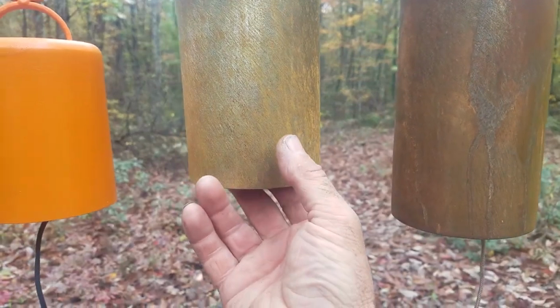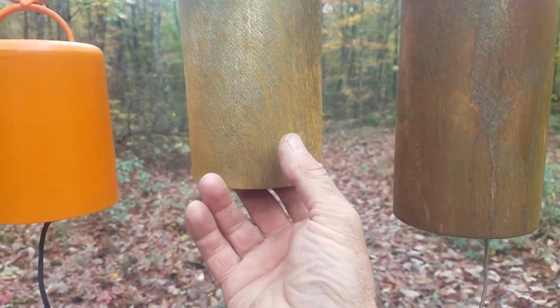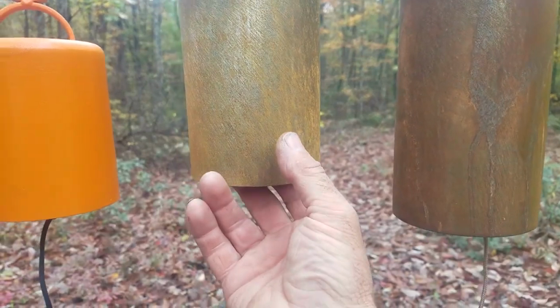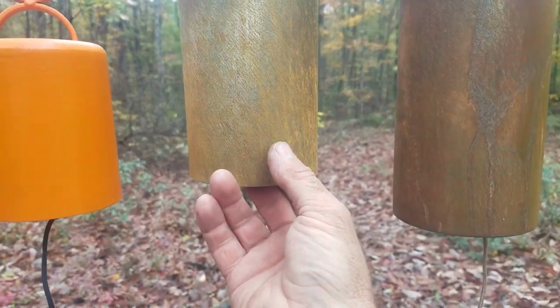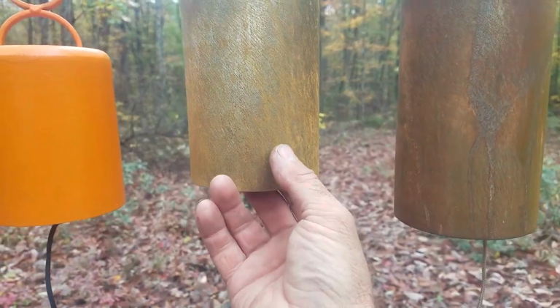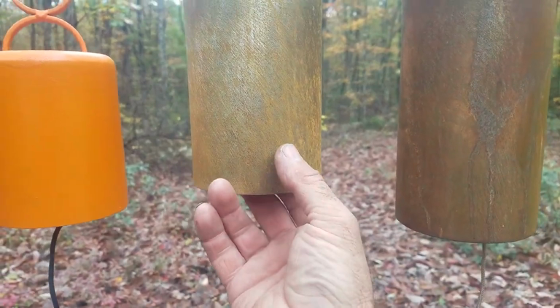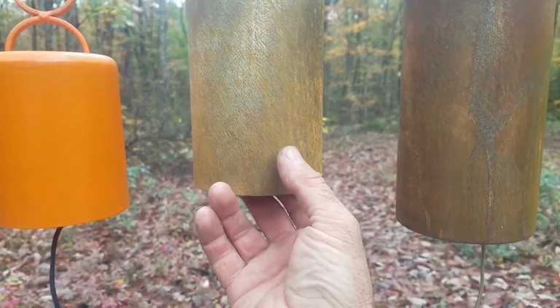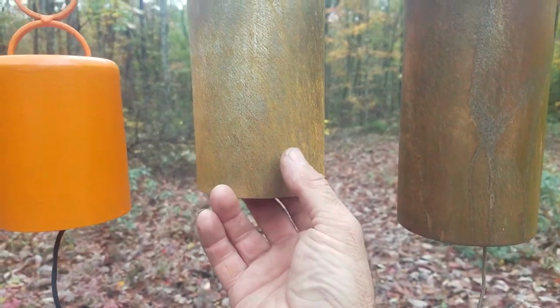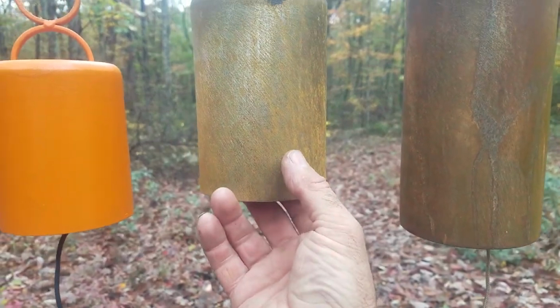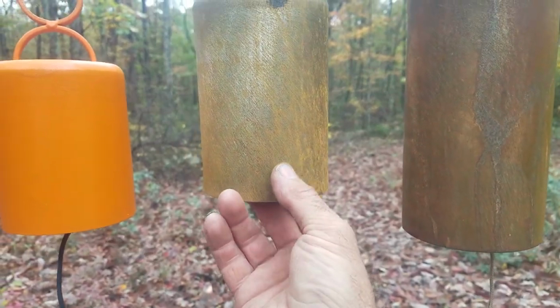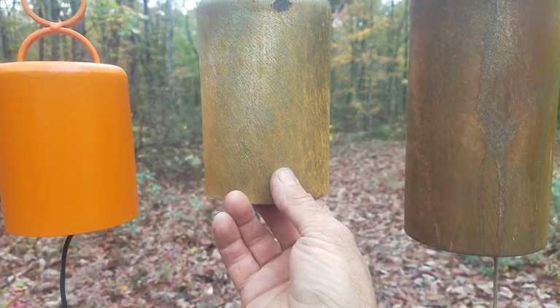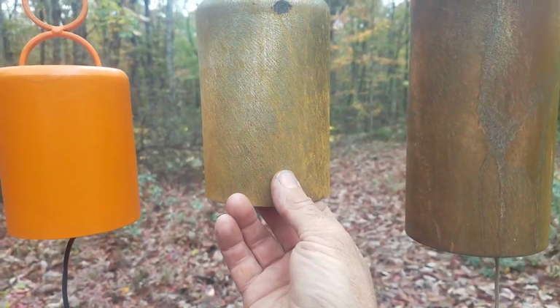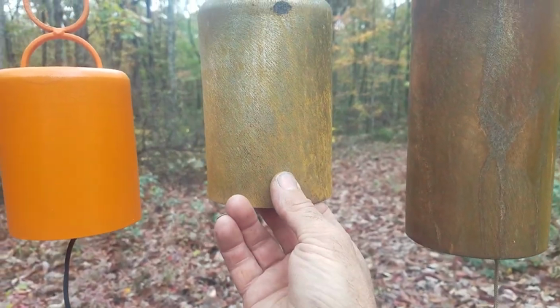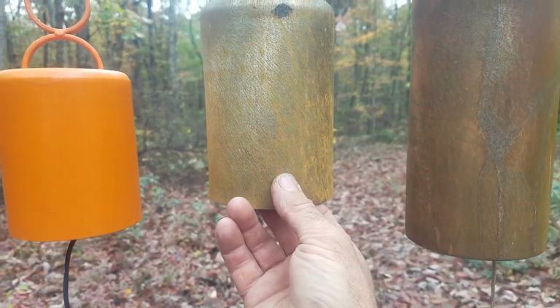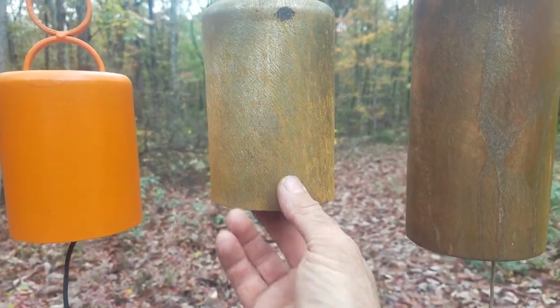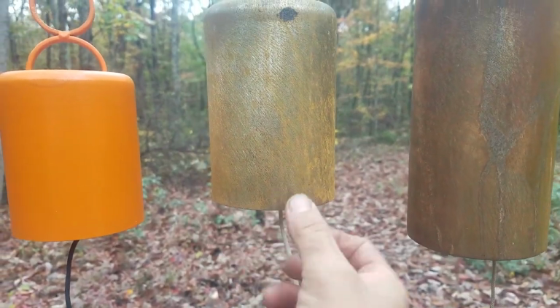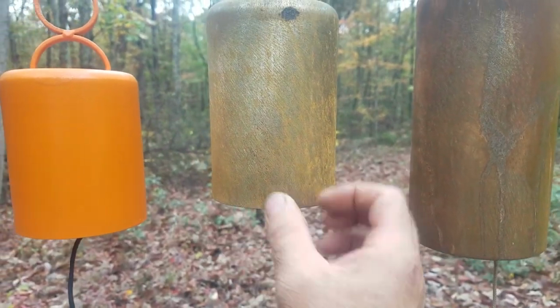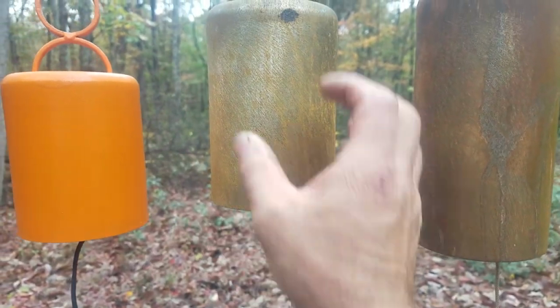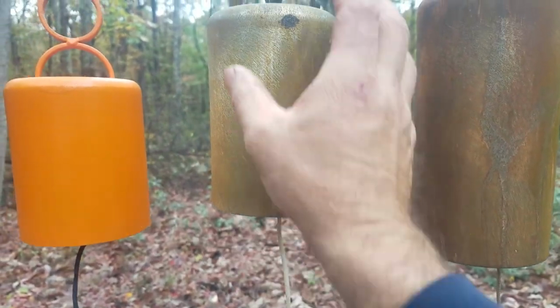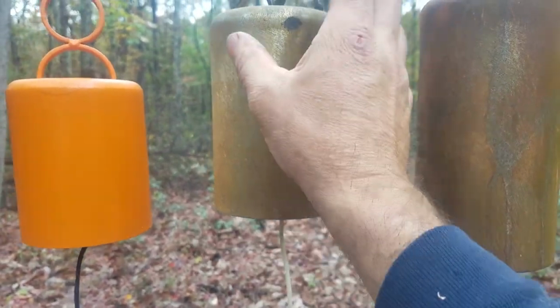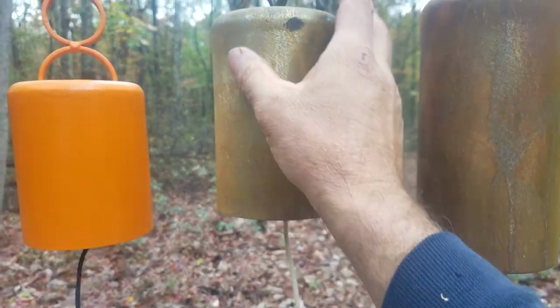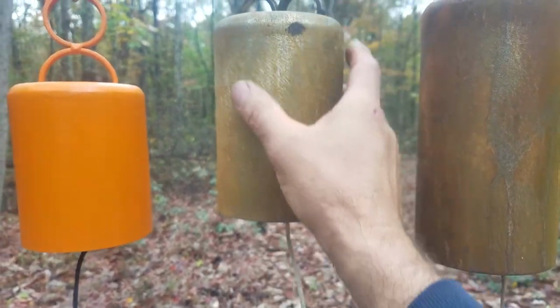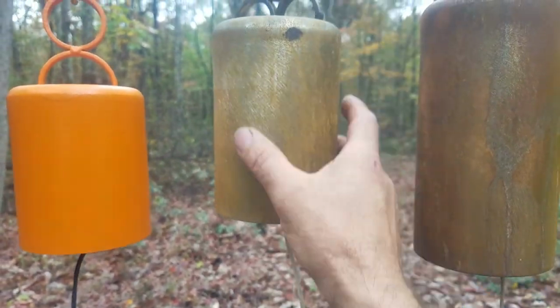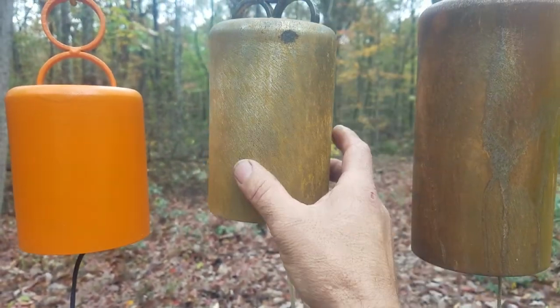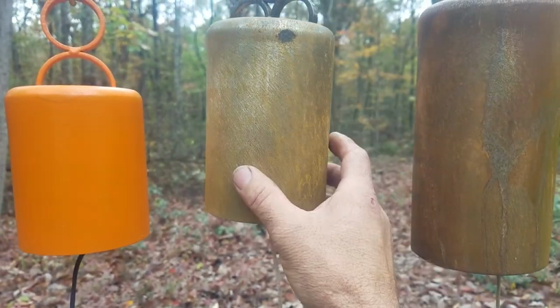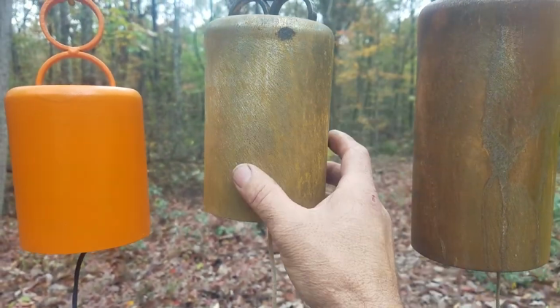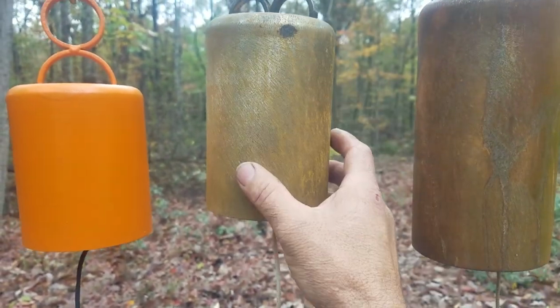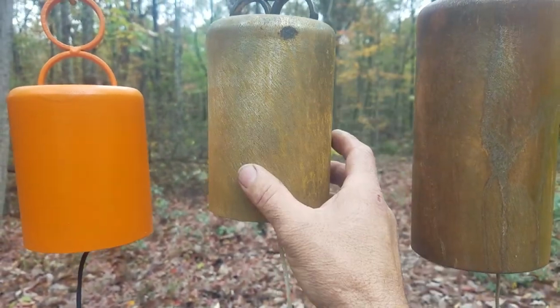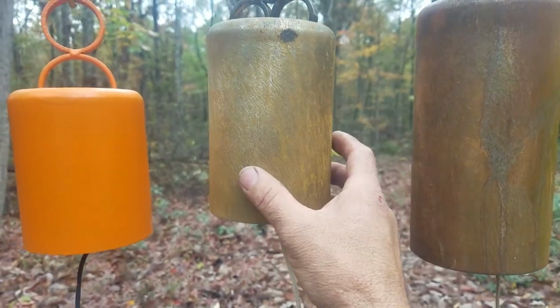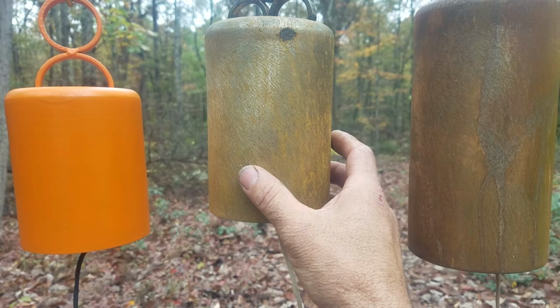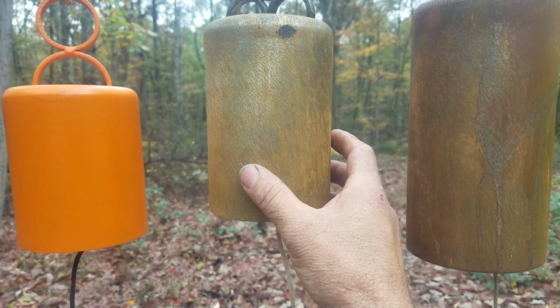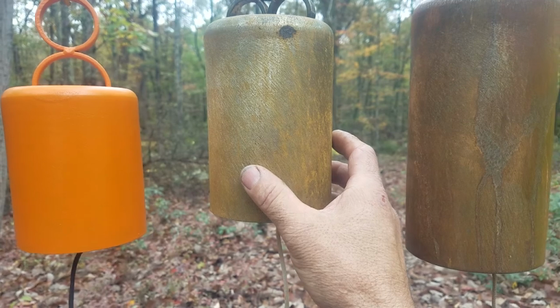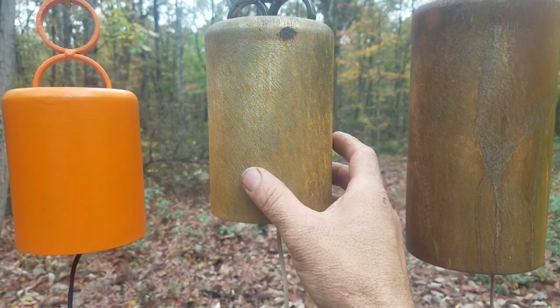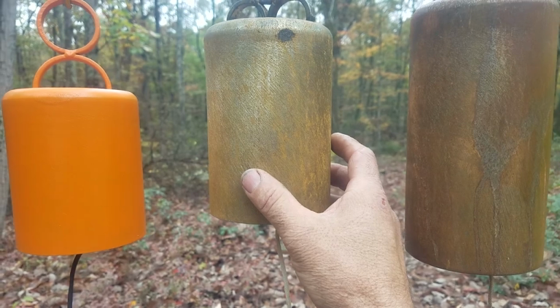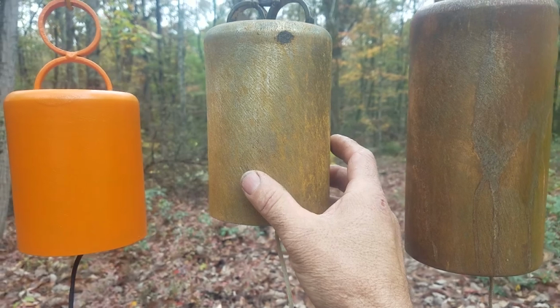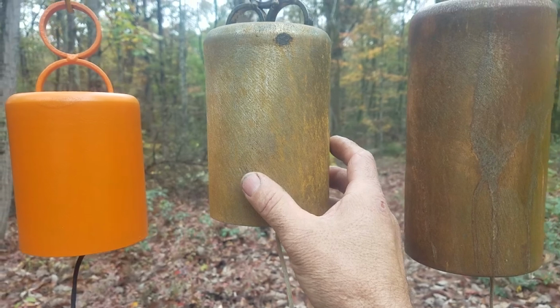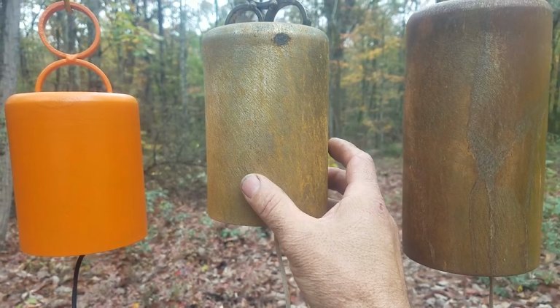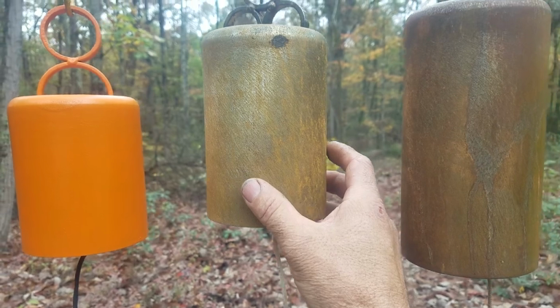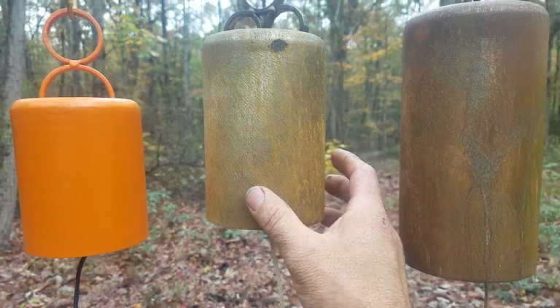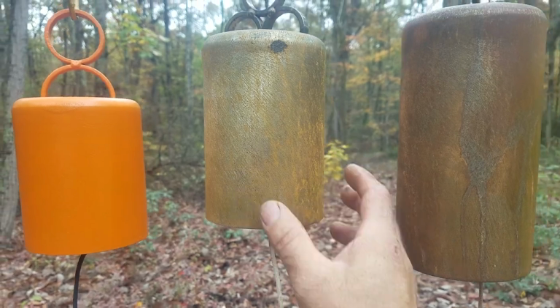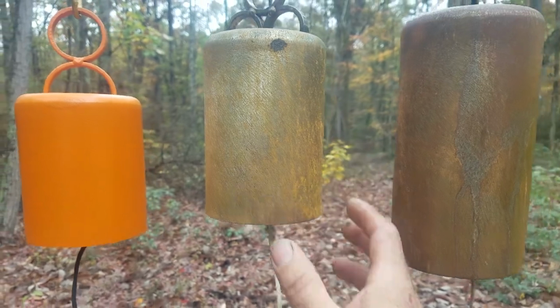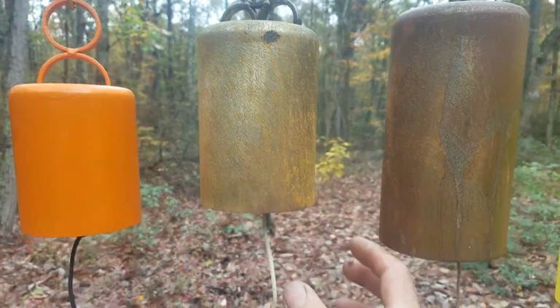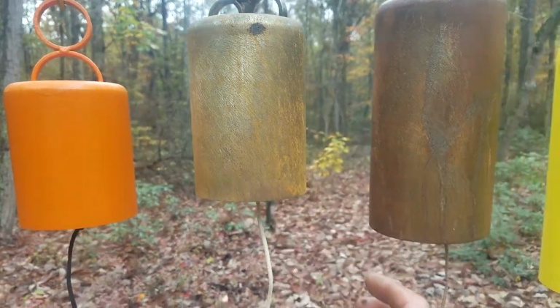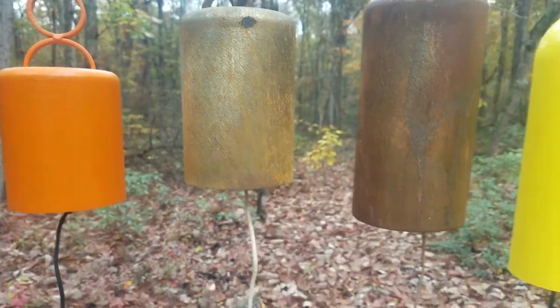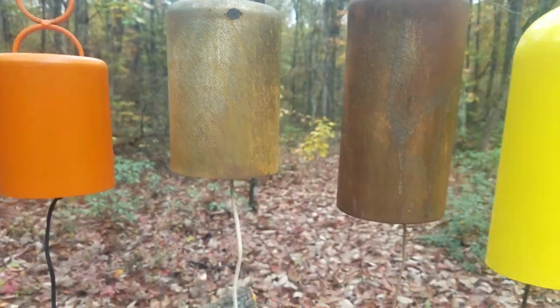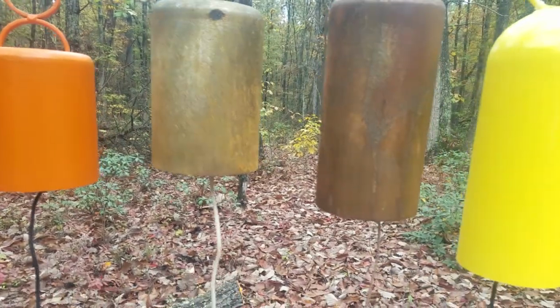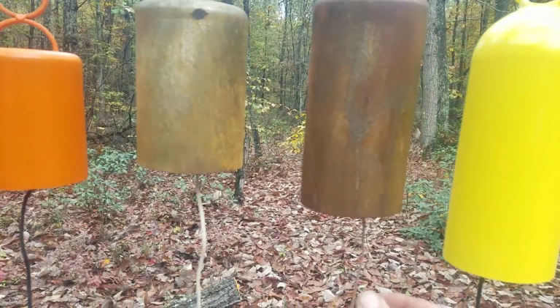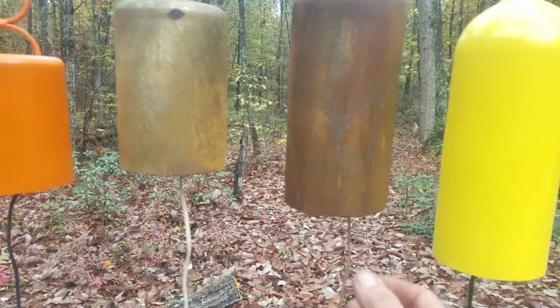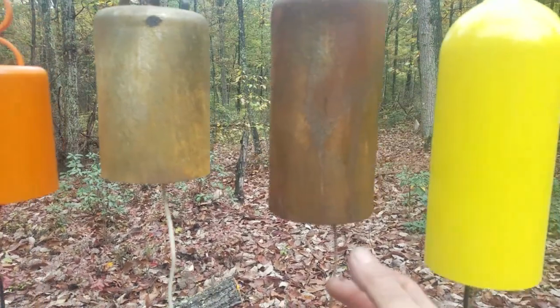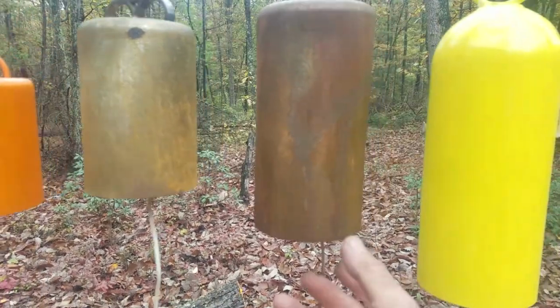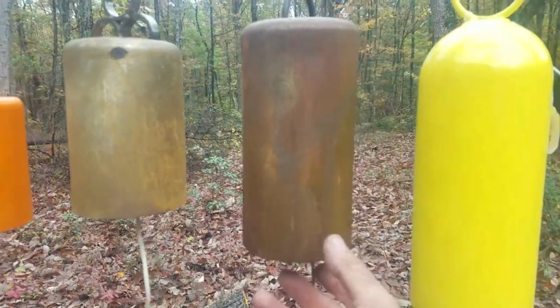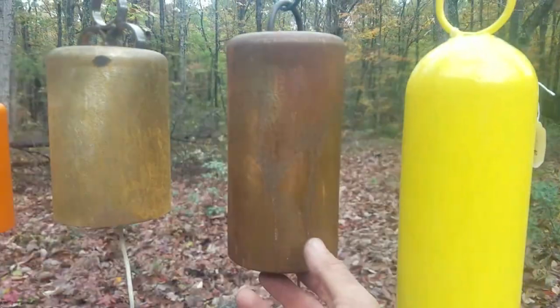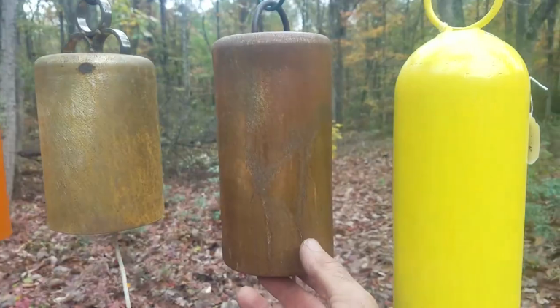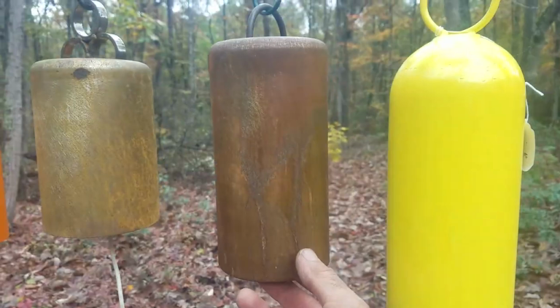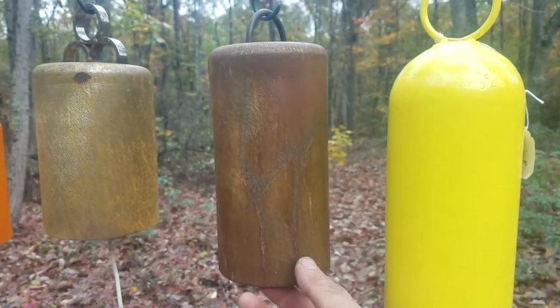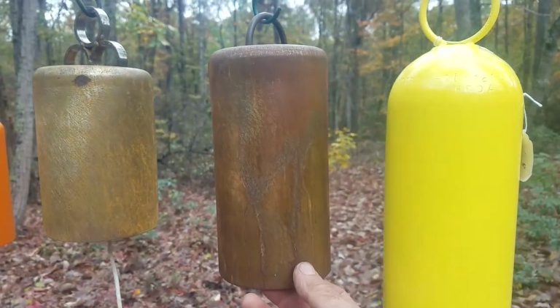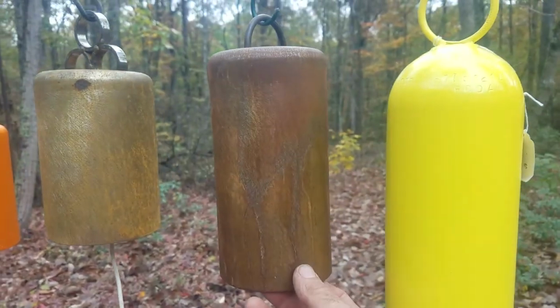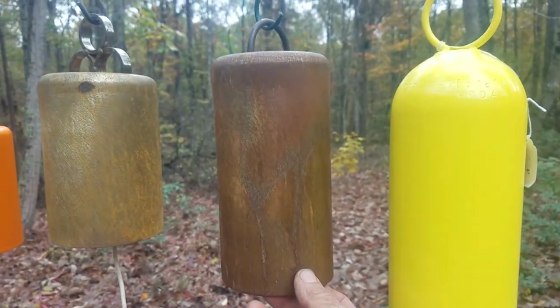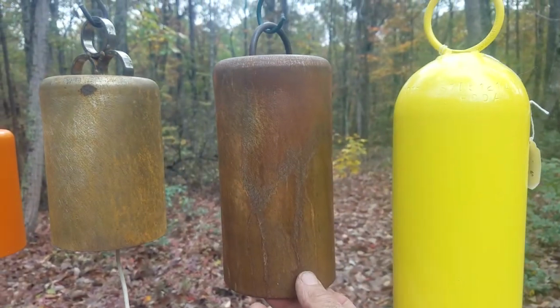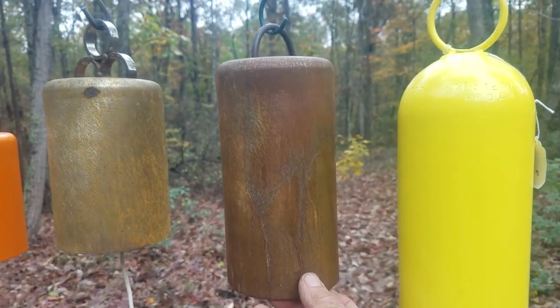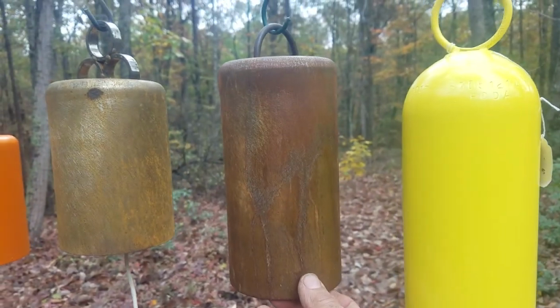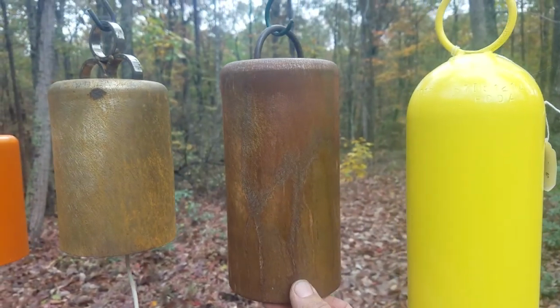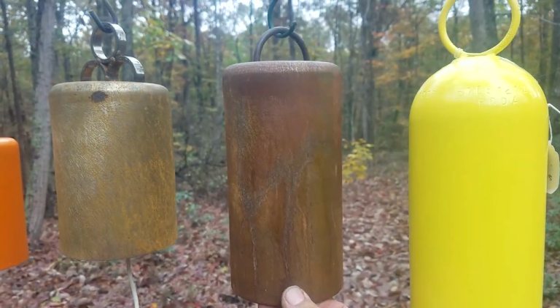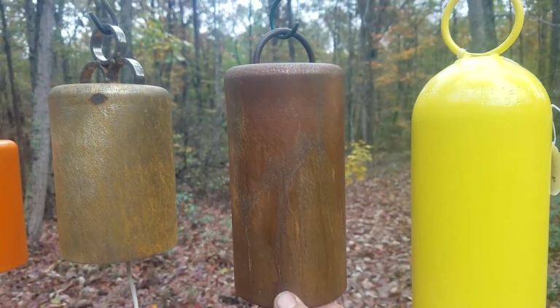This one has not been coated, so it'll get a little bit darker in color as time passes. The second rusty bell.